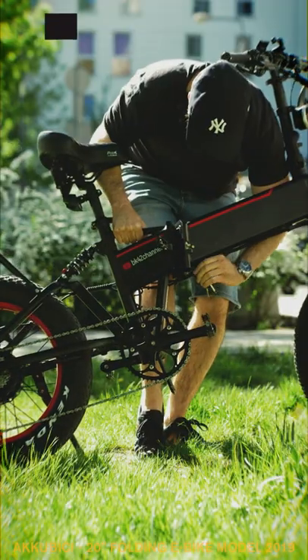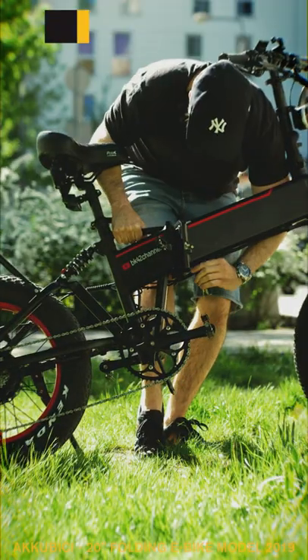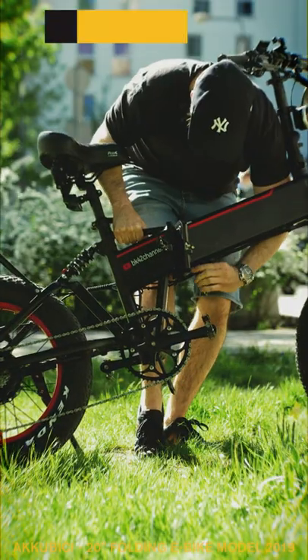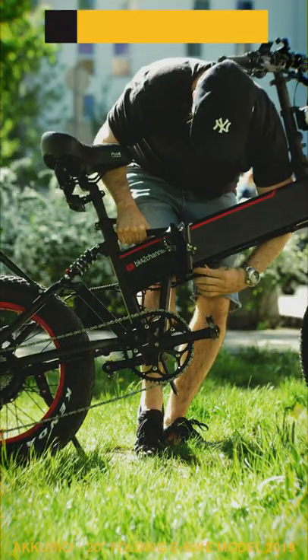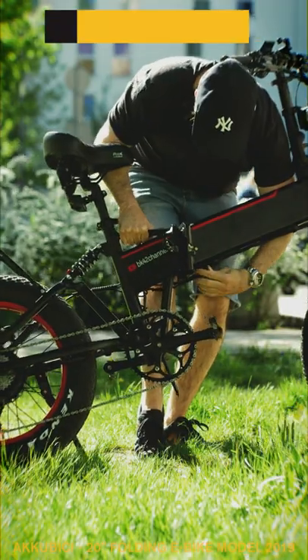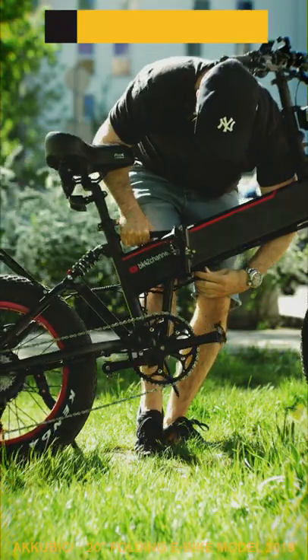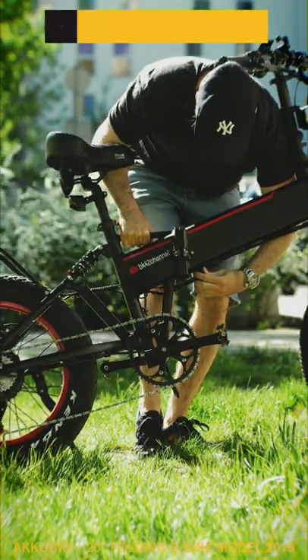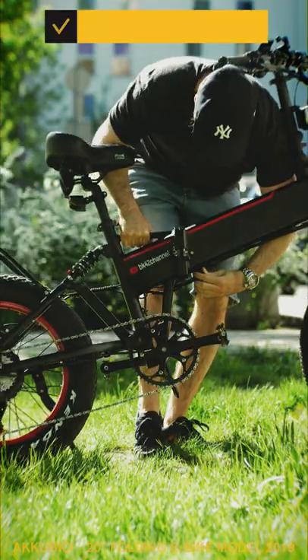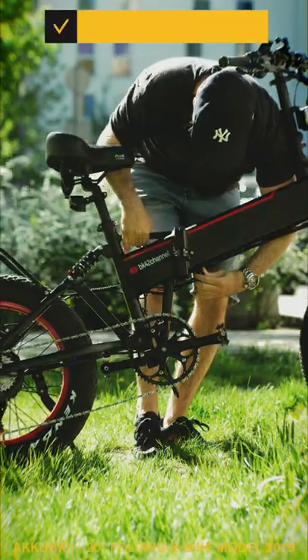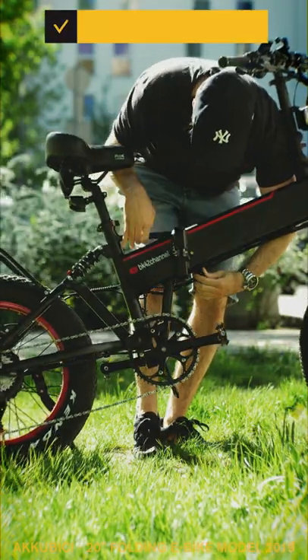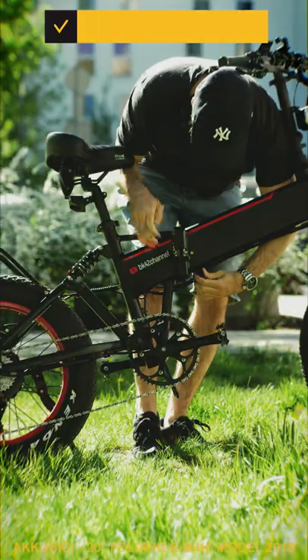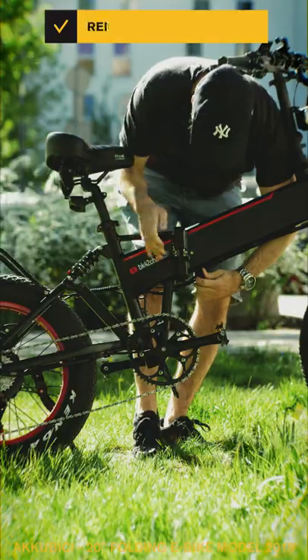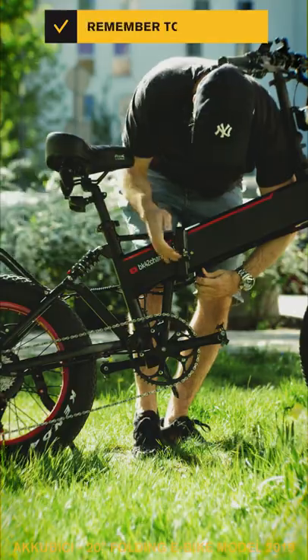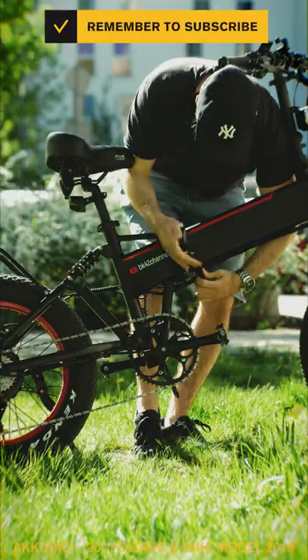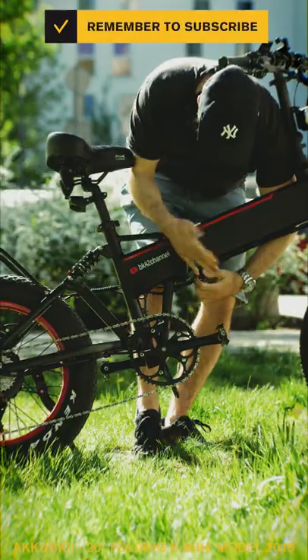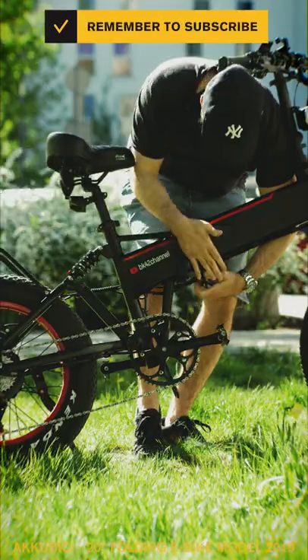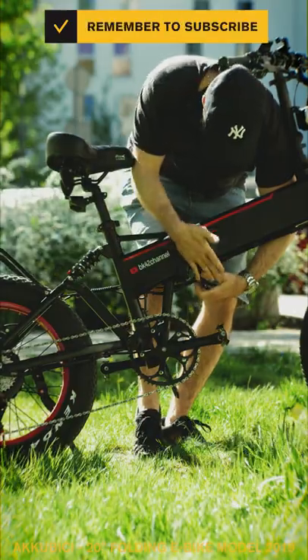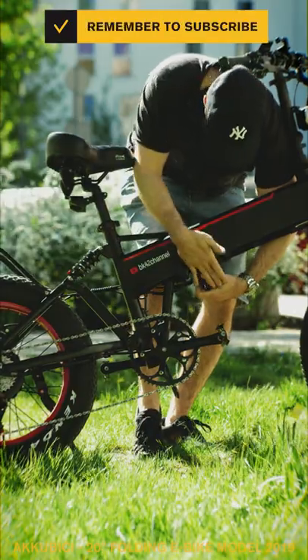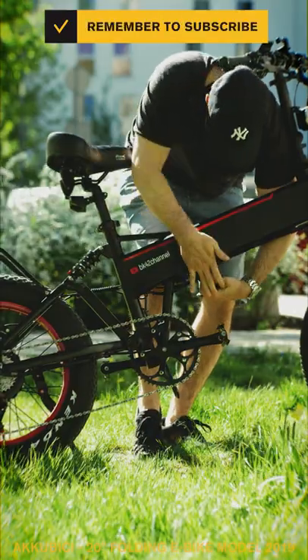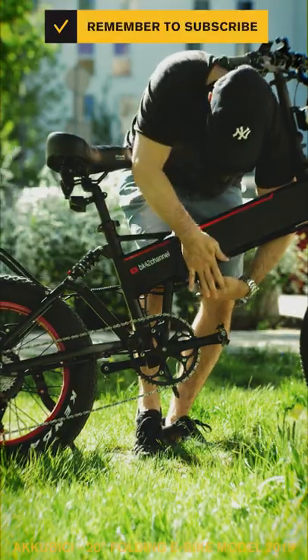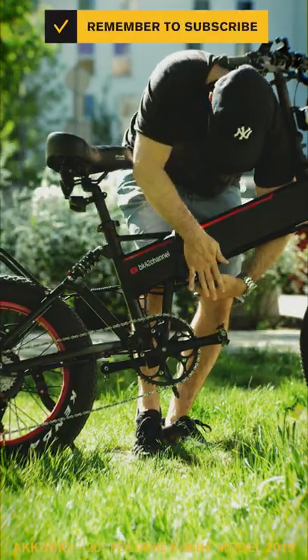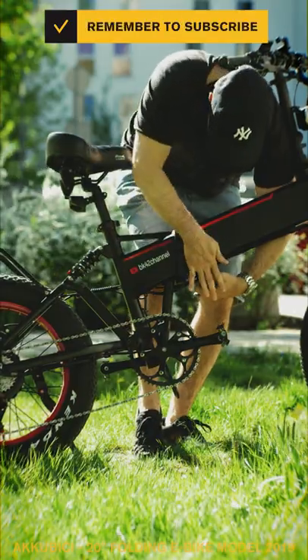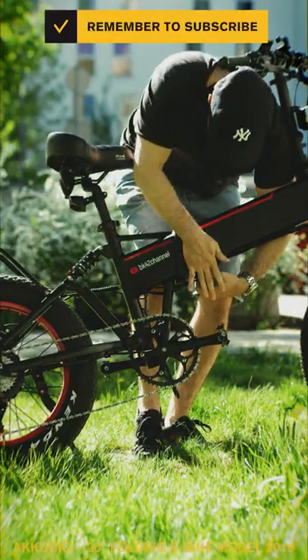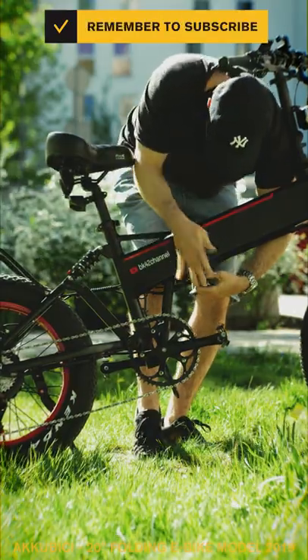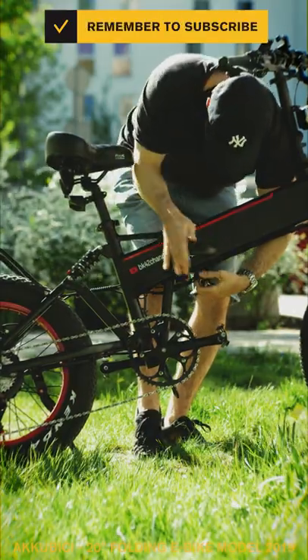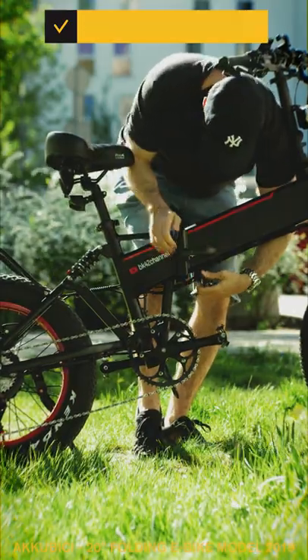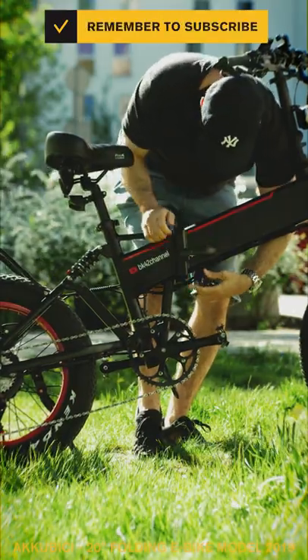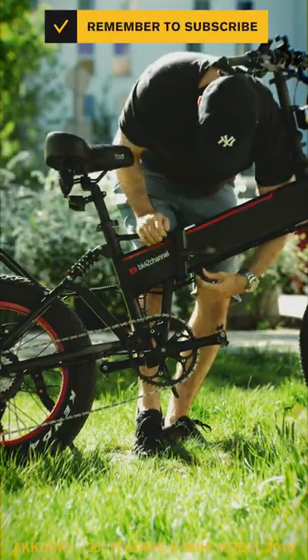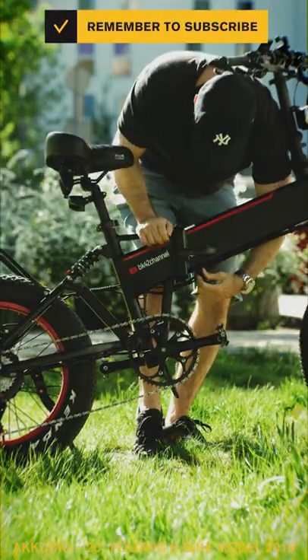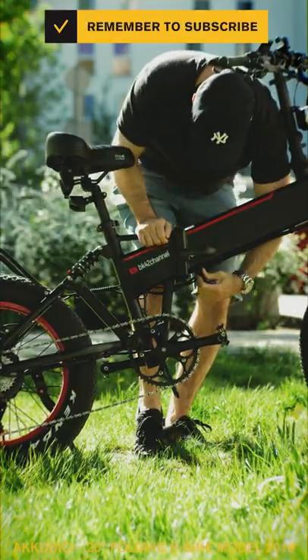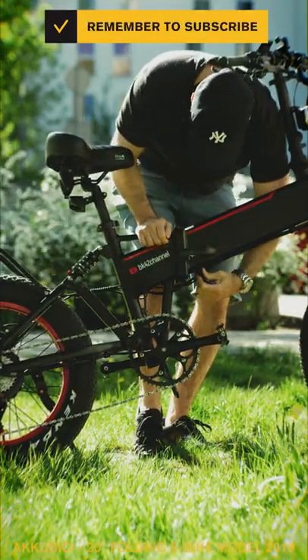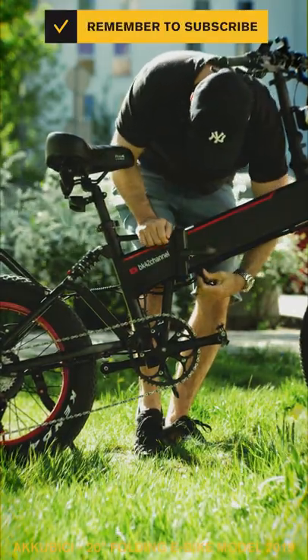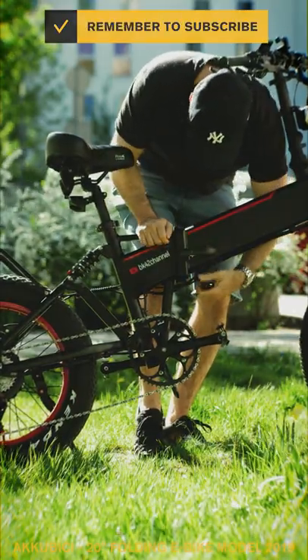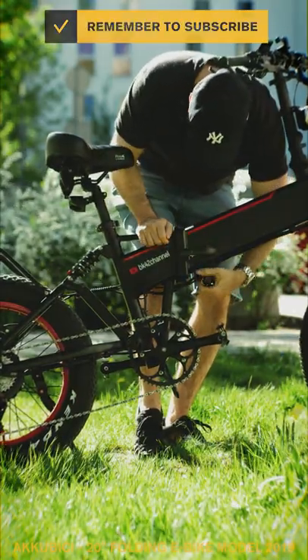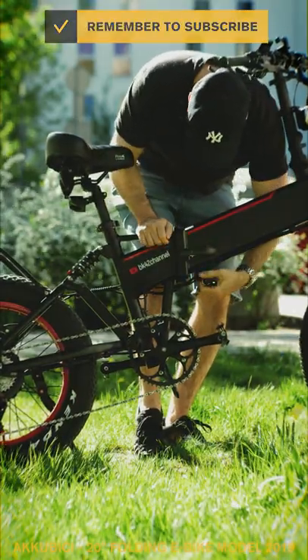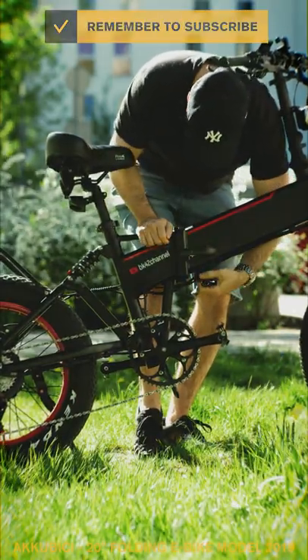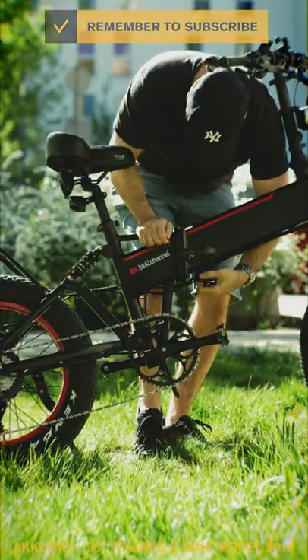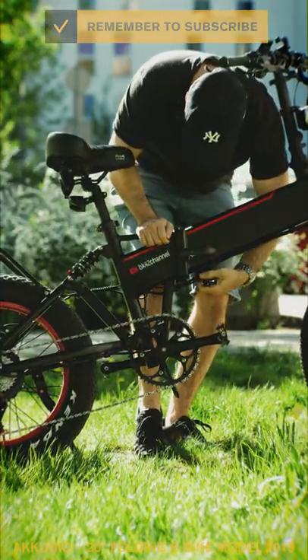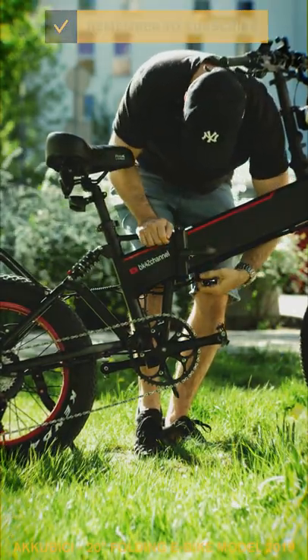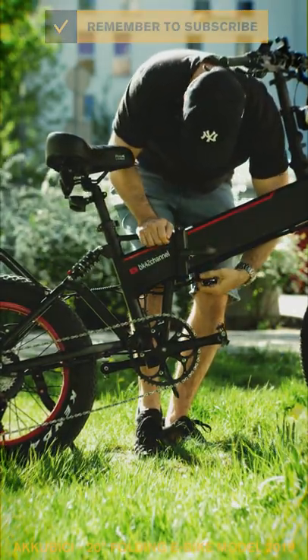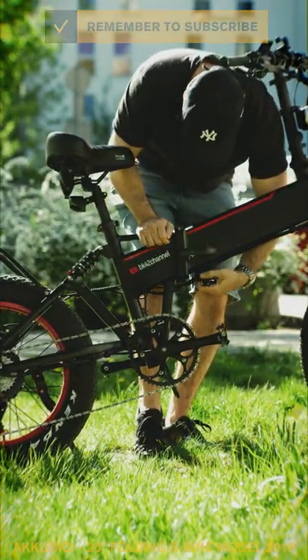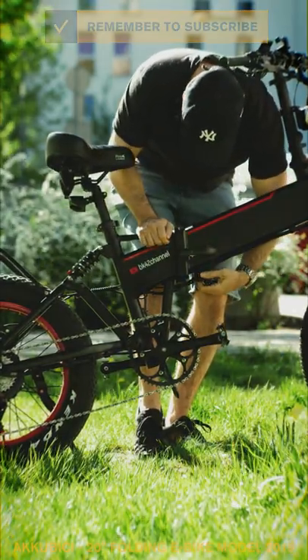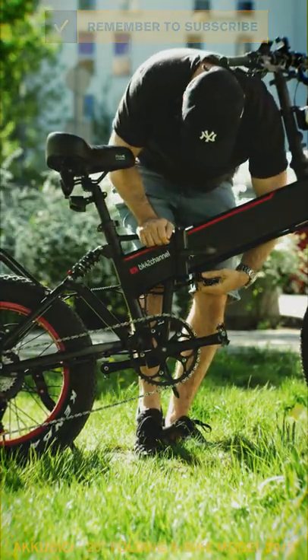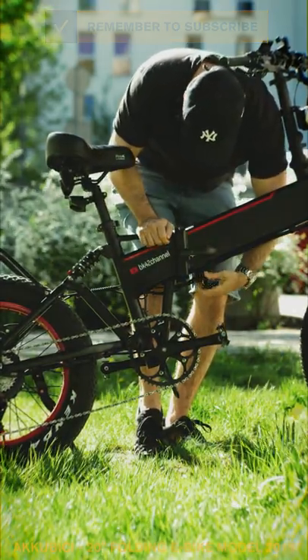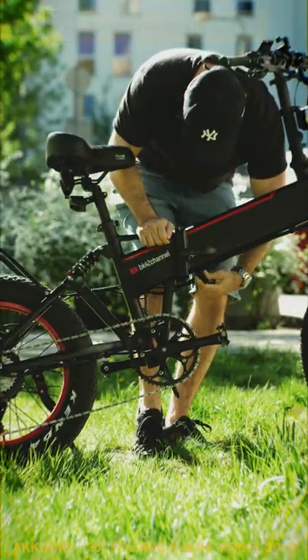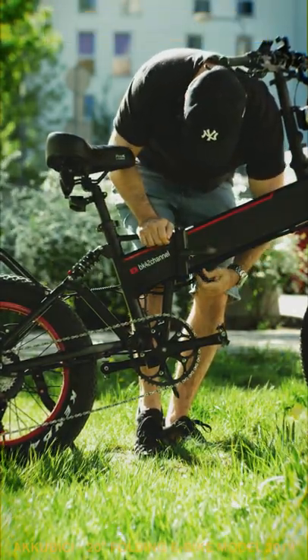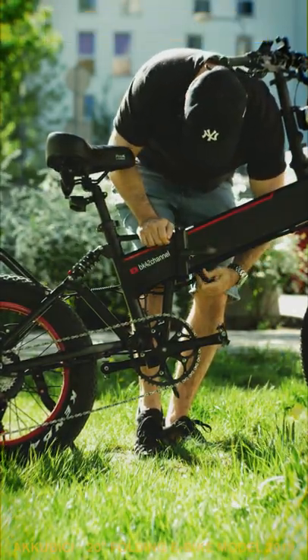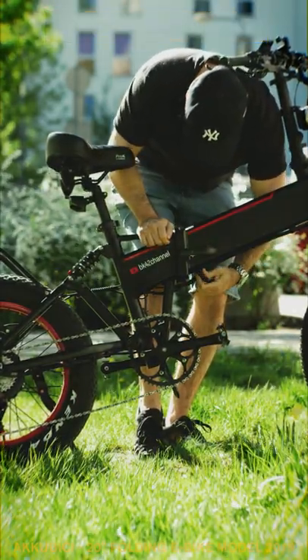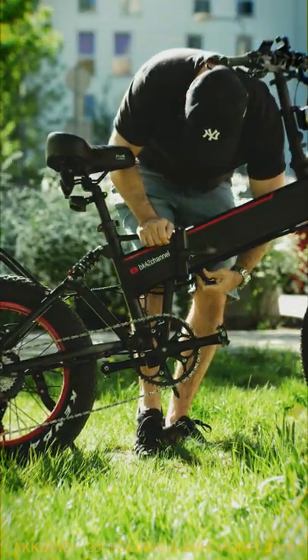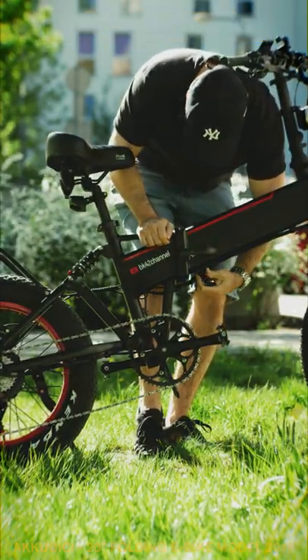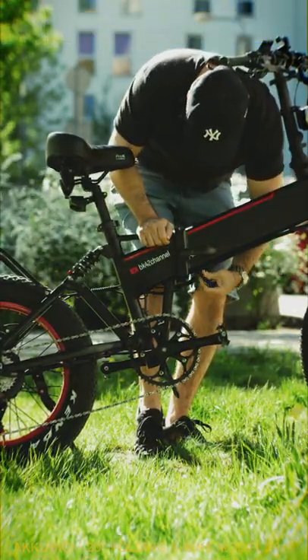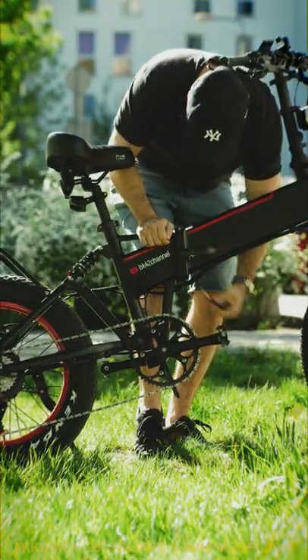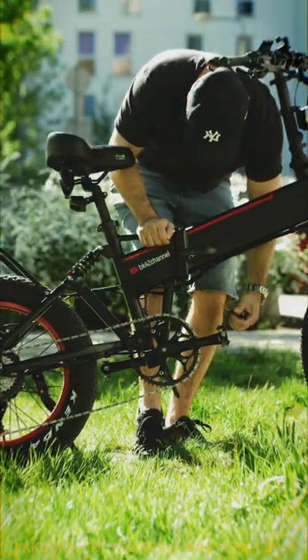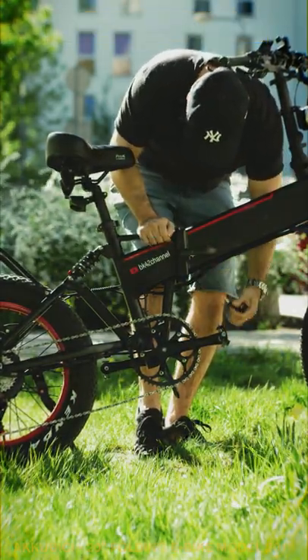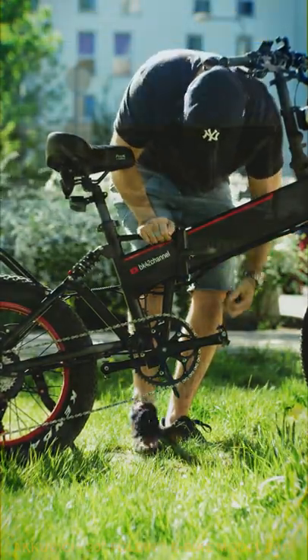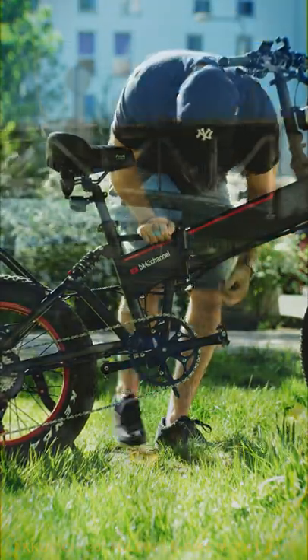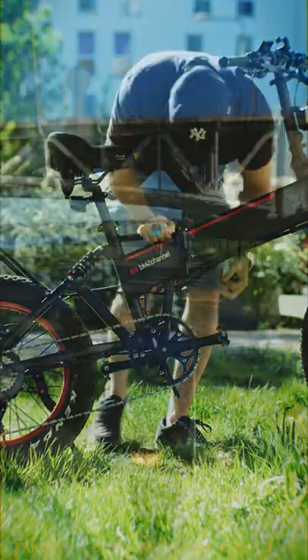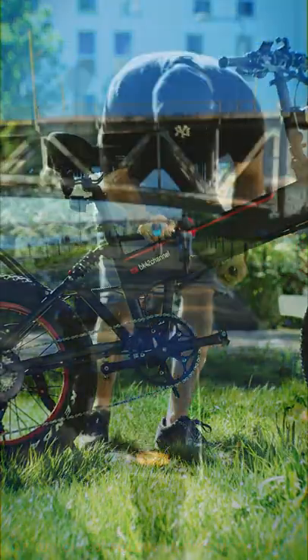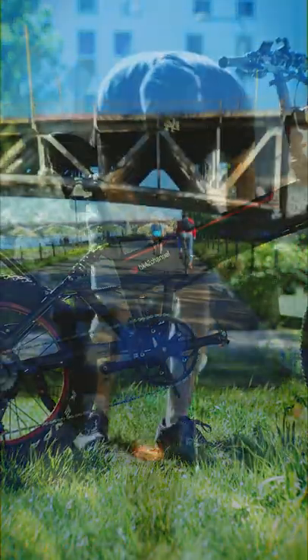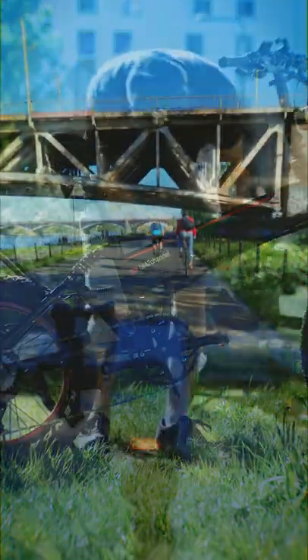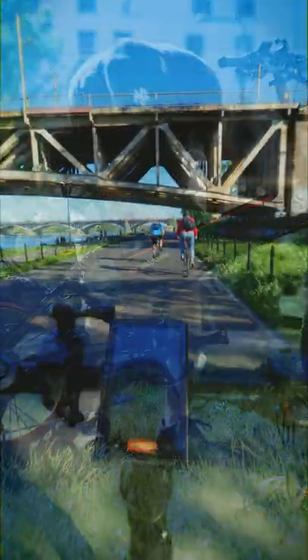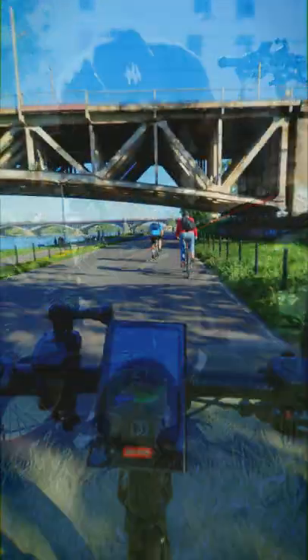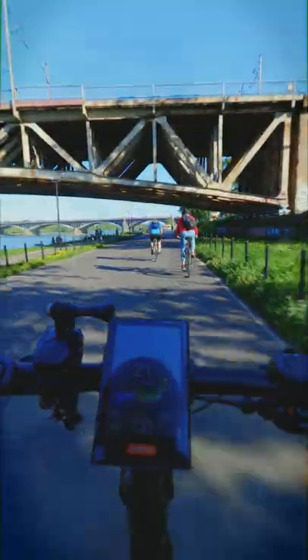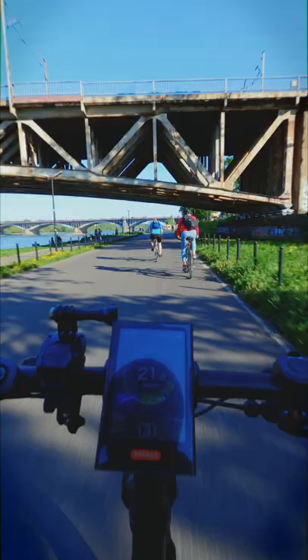Bring the battery back and always keep the battery locked in to minimize bumps. Turn the bike on and have fun!